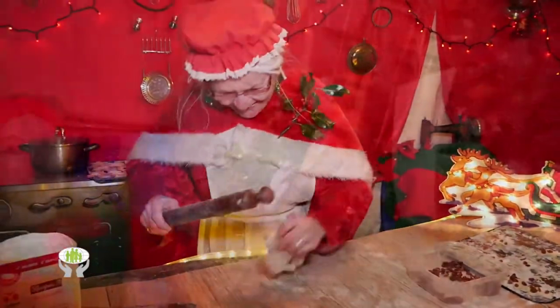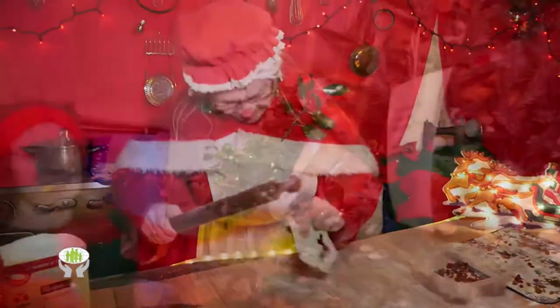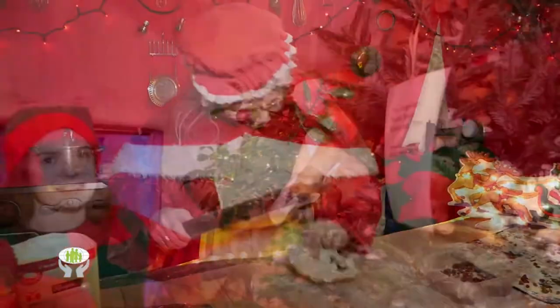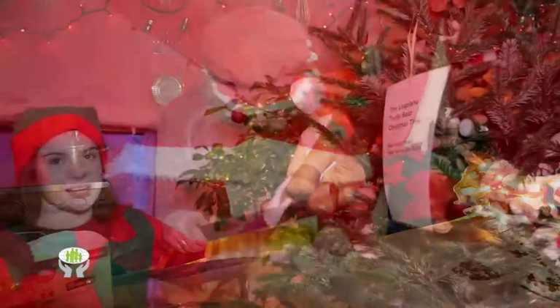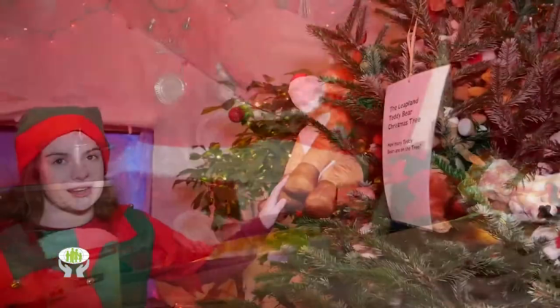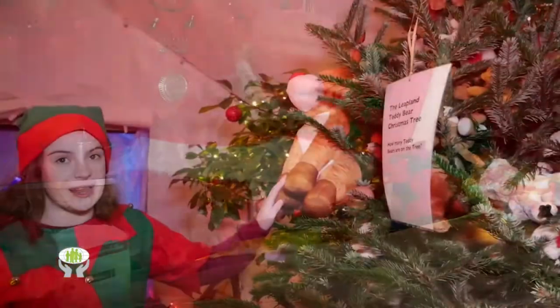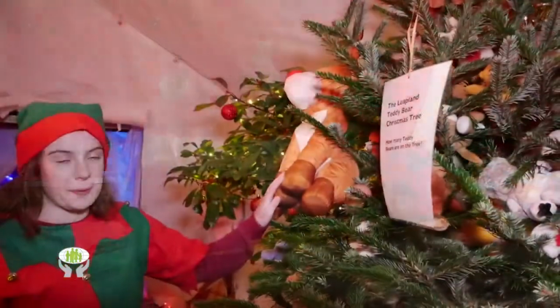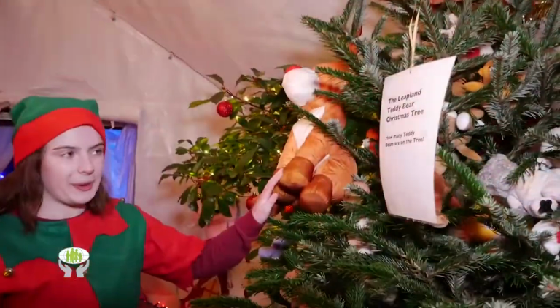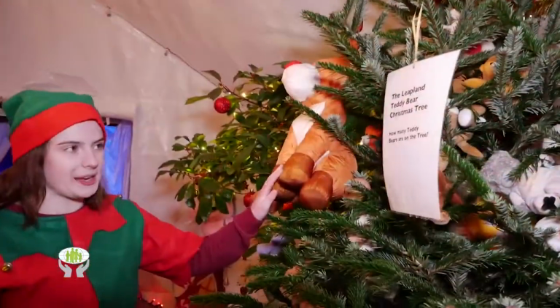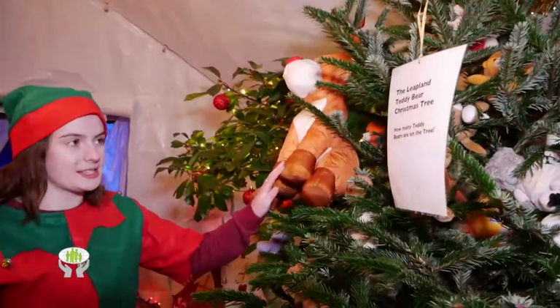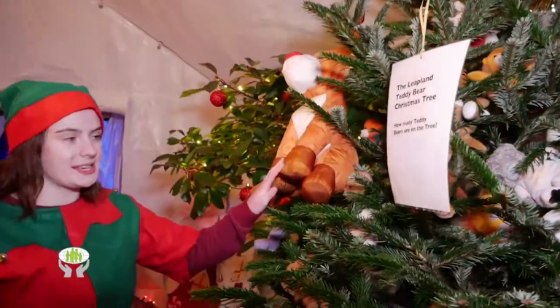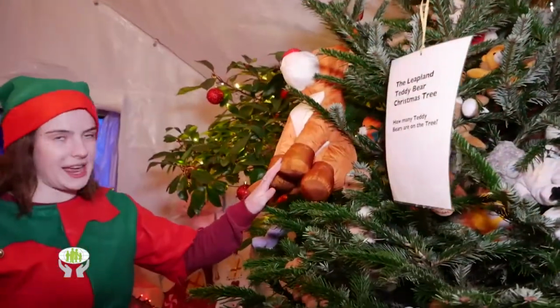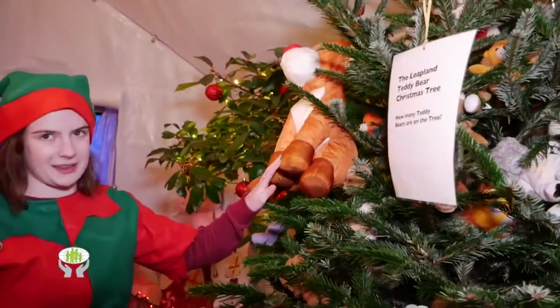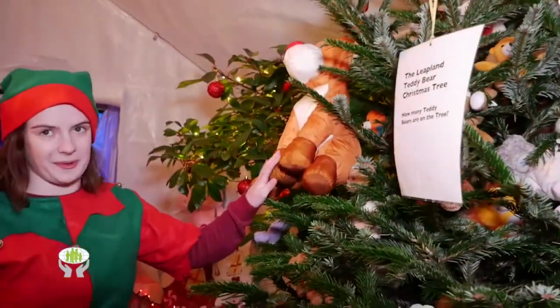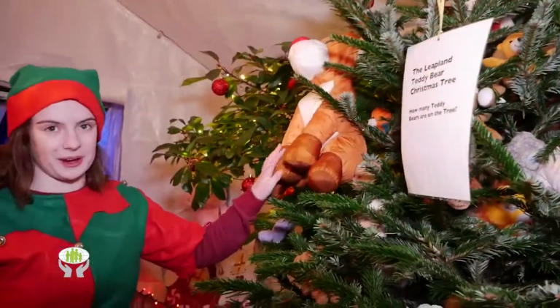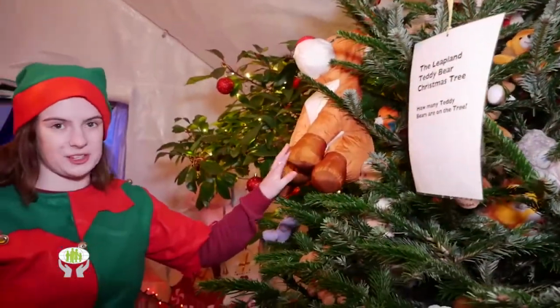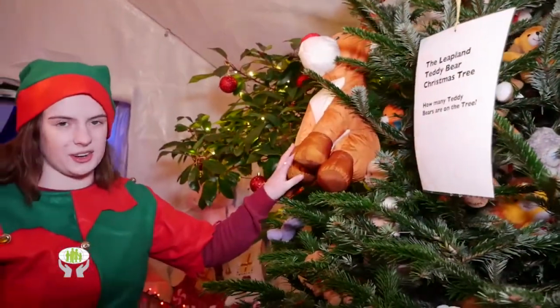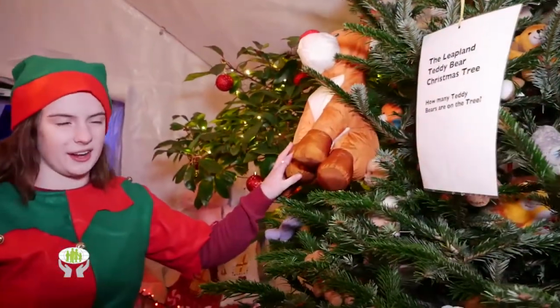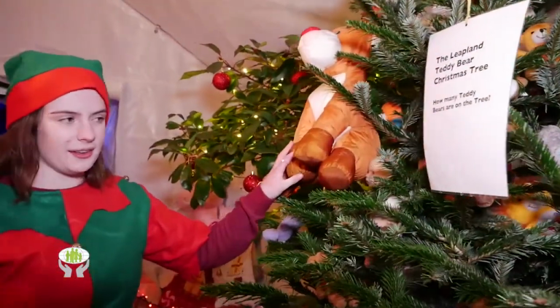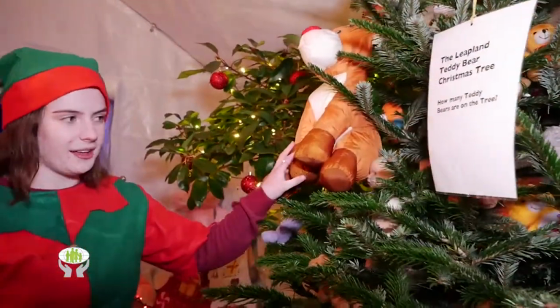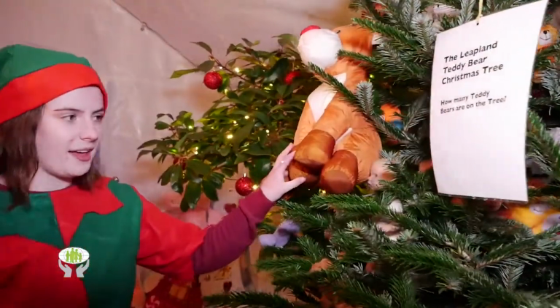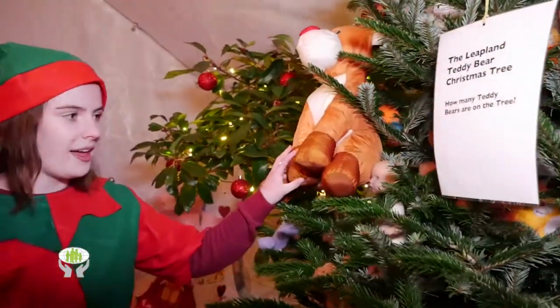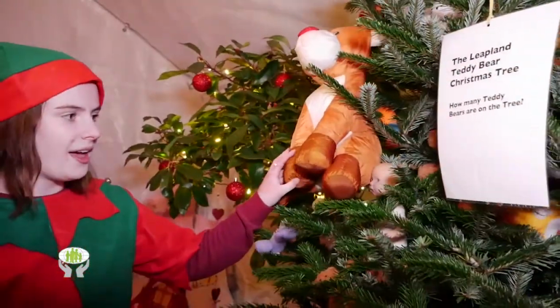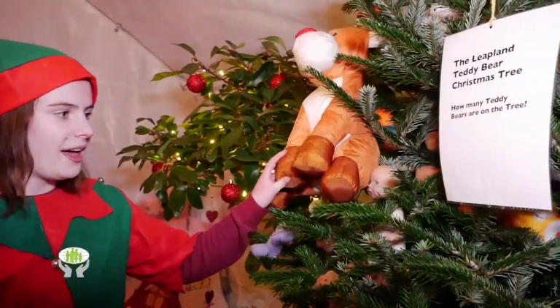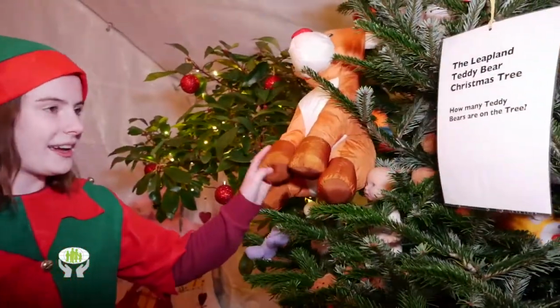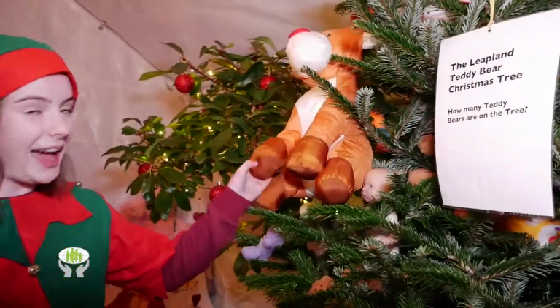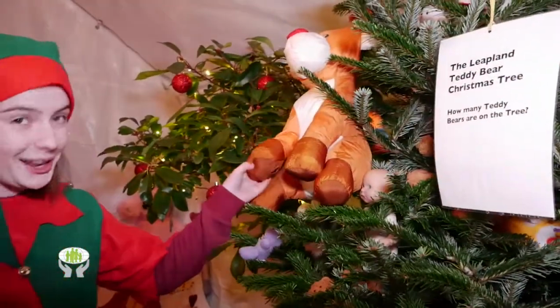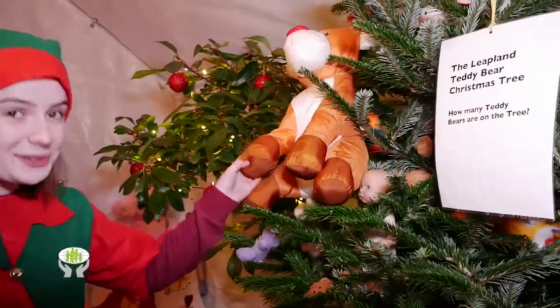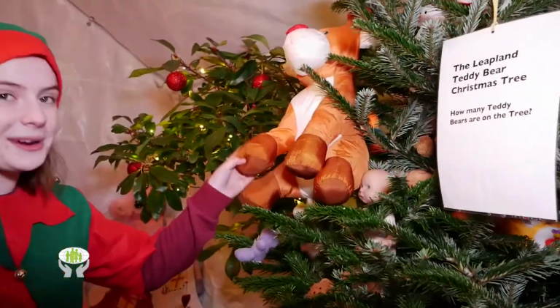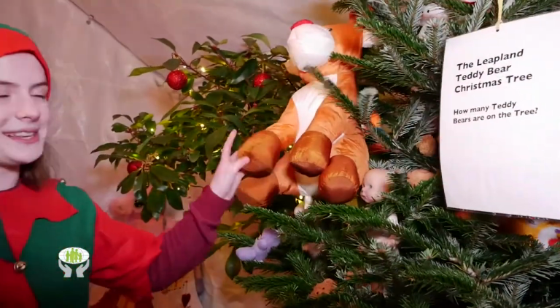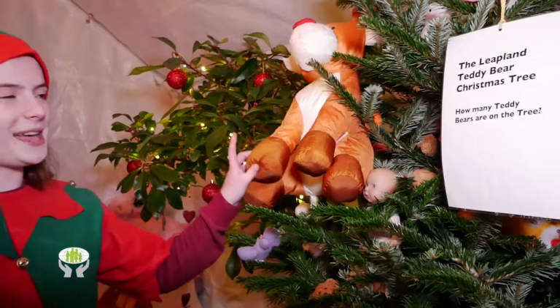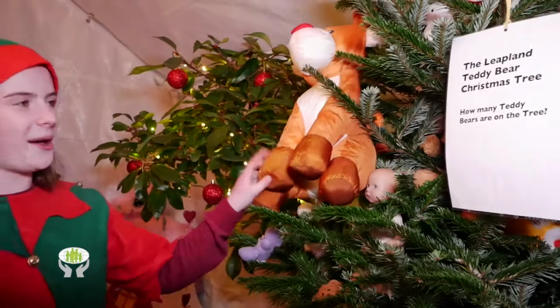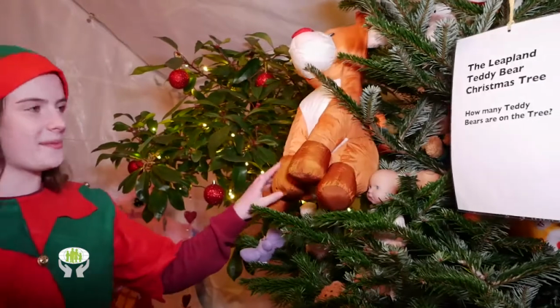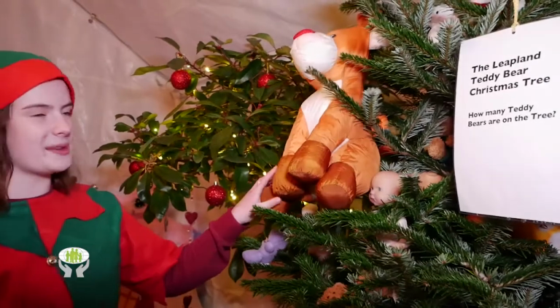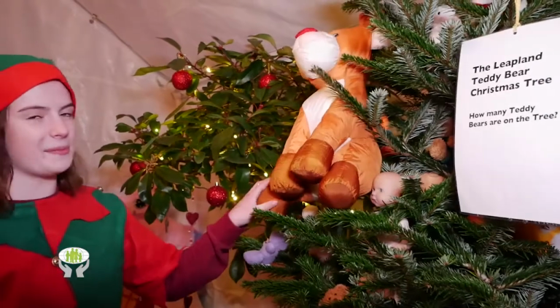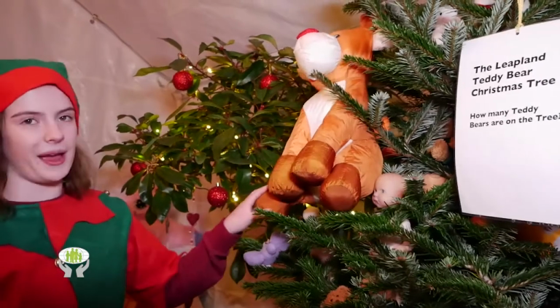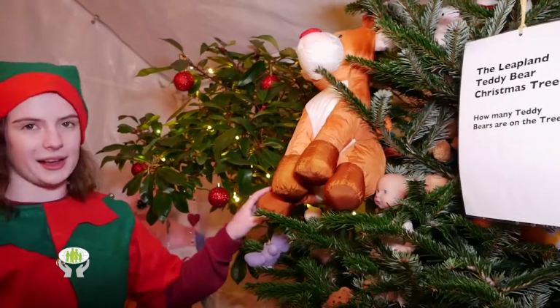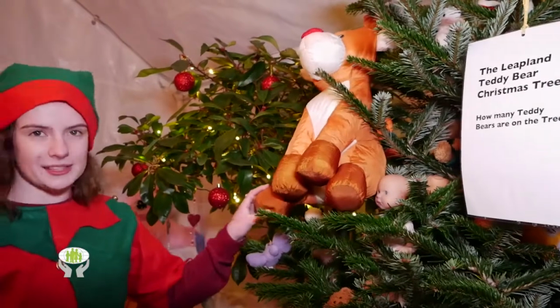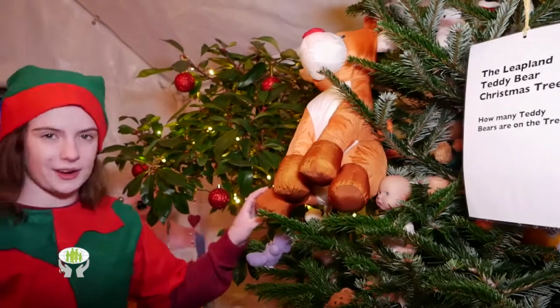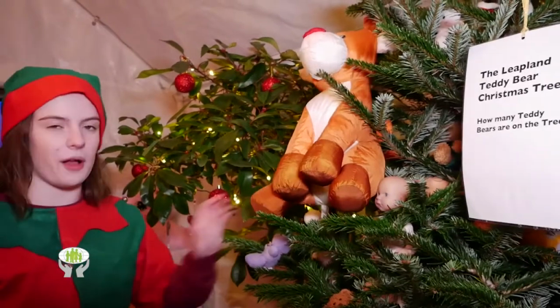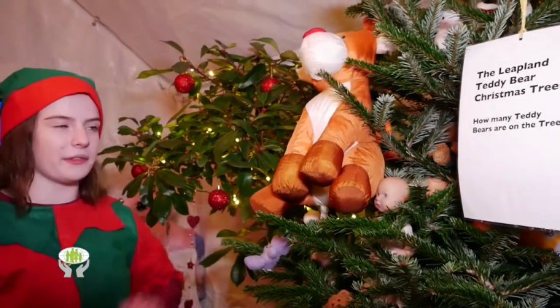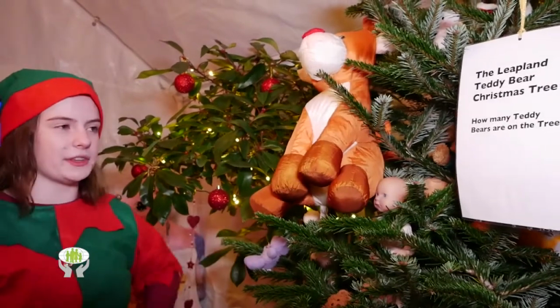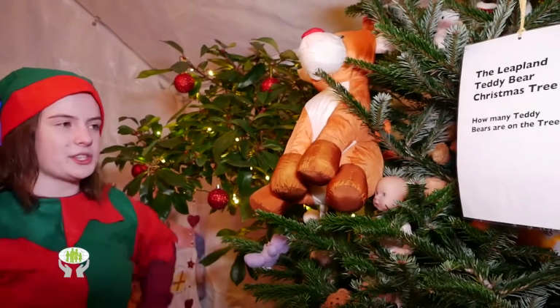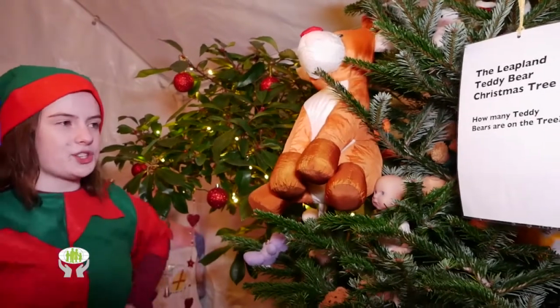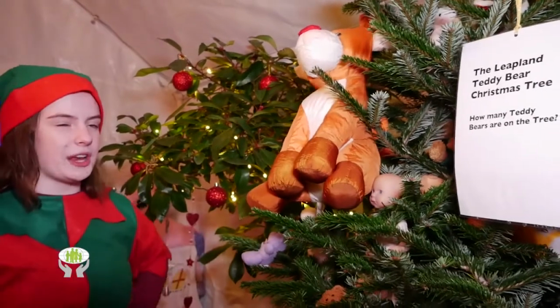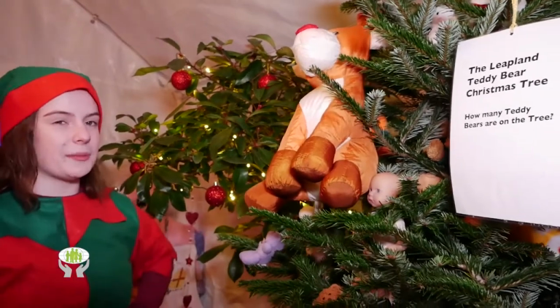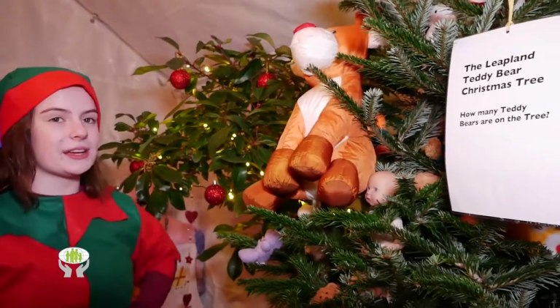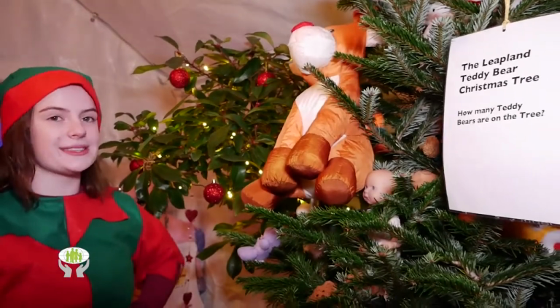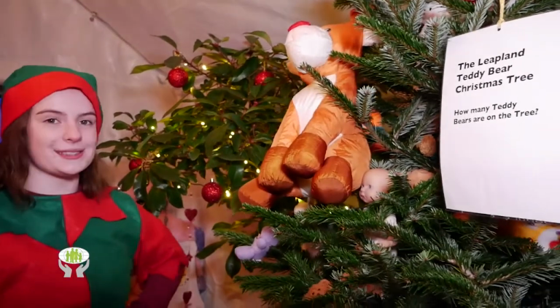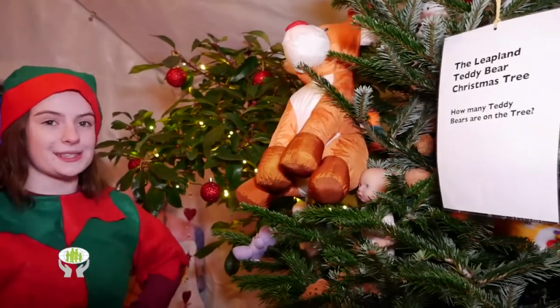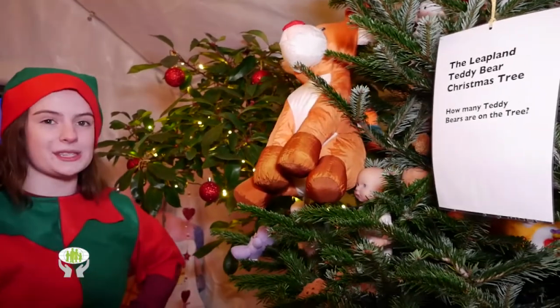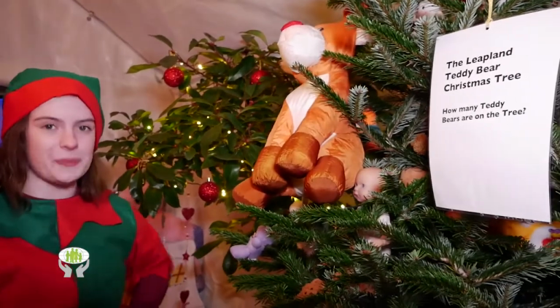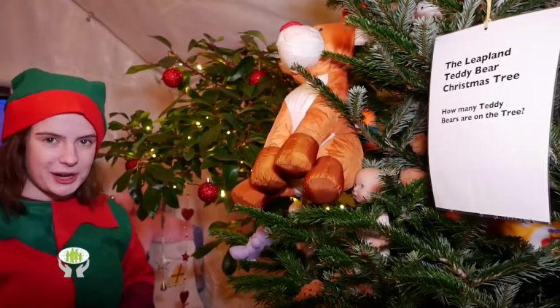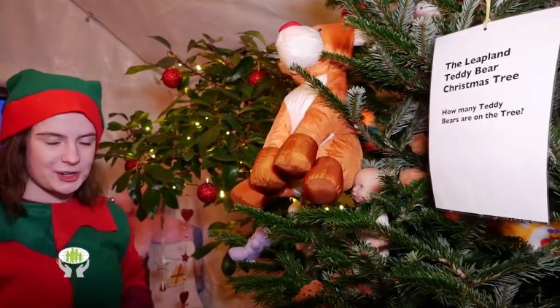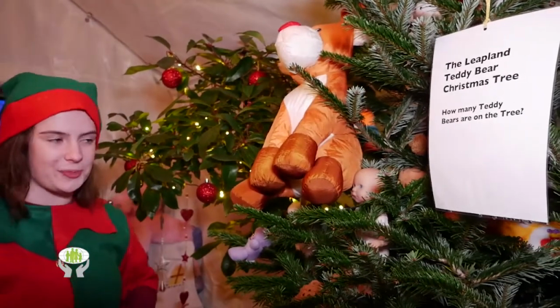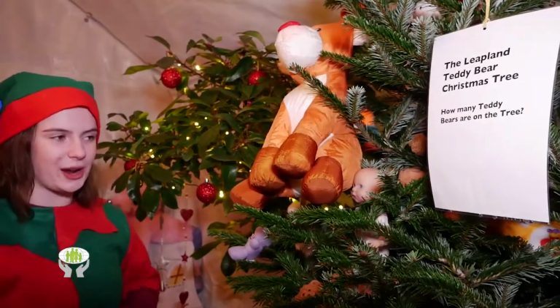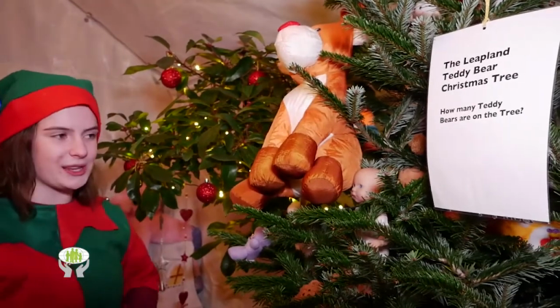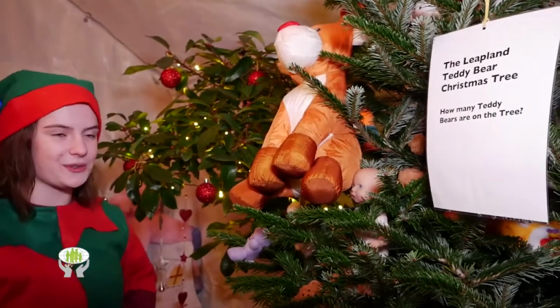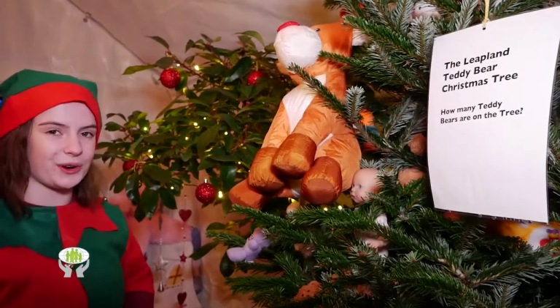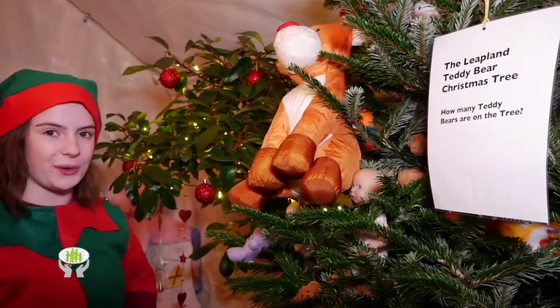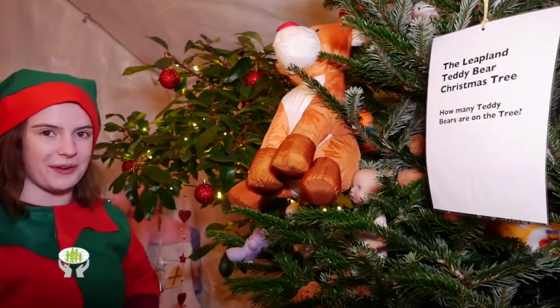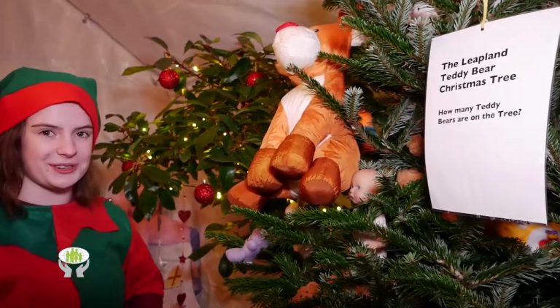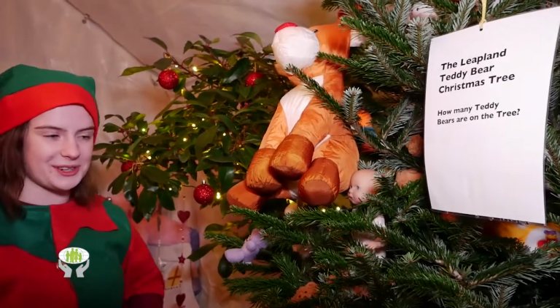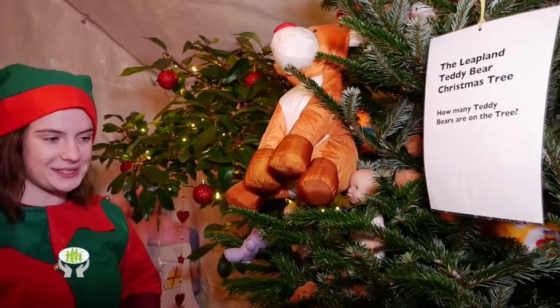Here's our Lapland teddy bear tree. Can you guess how many bears are on this tree? Because there's a special prize for whoever does.